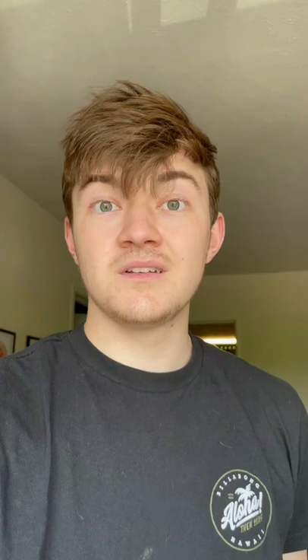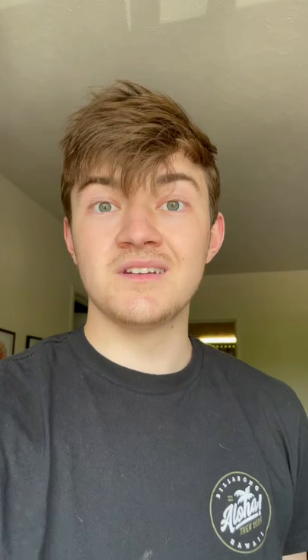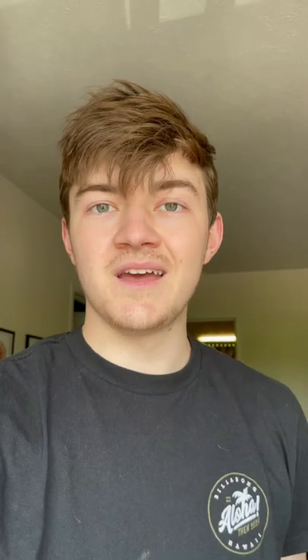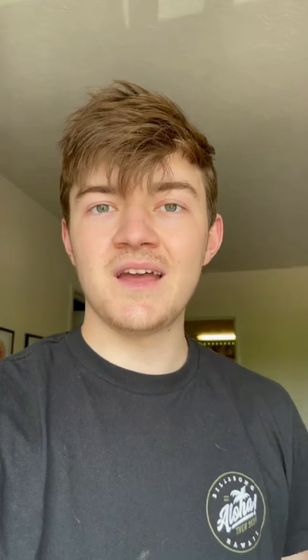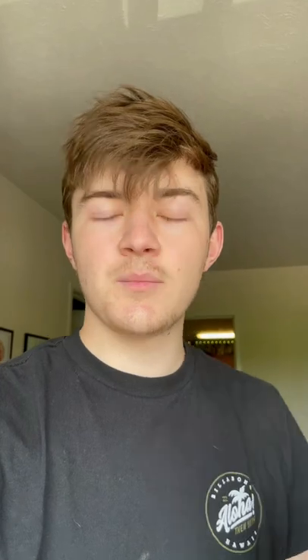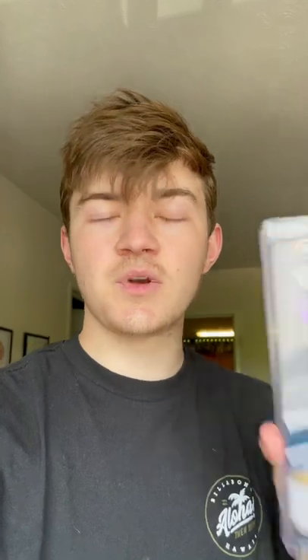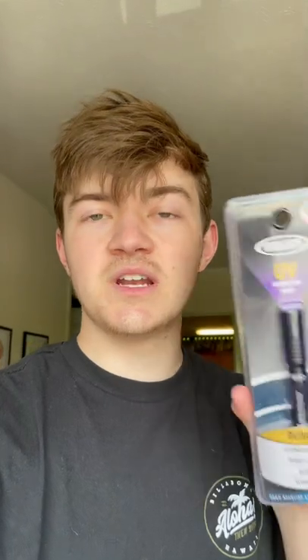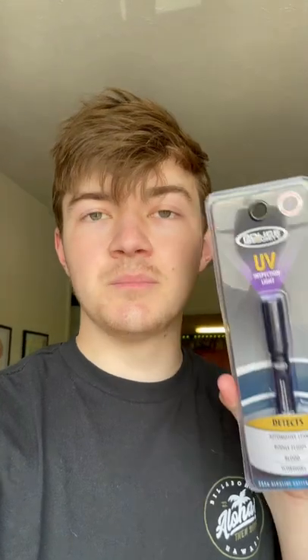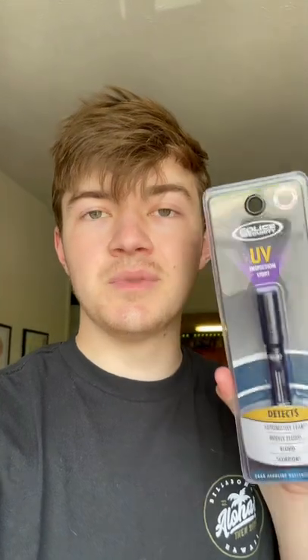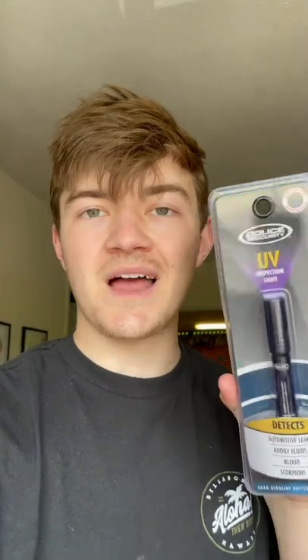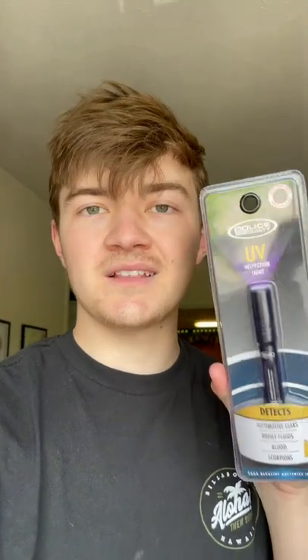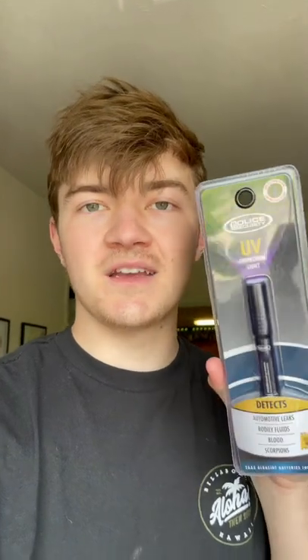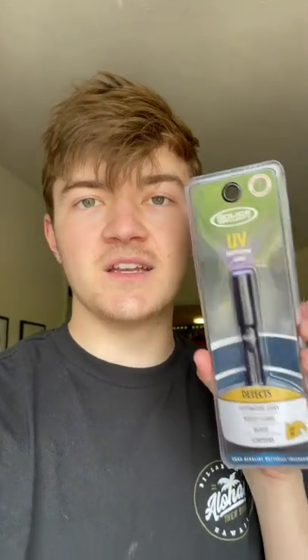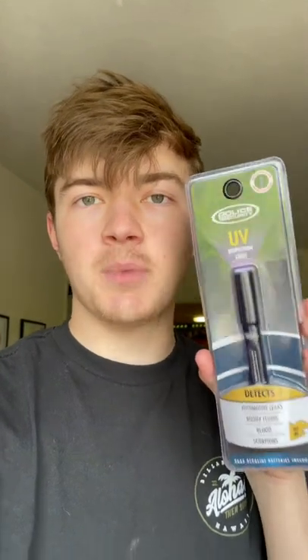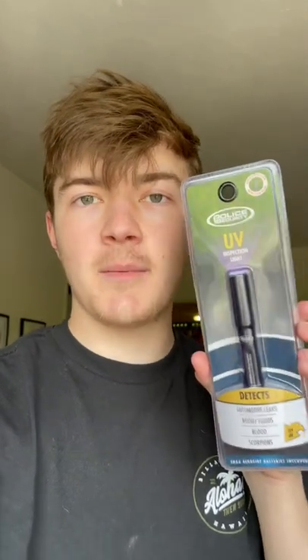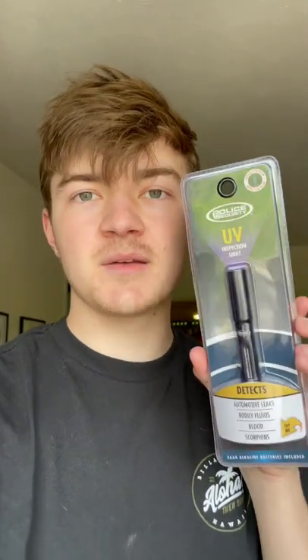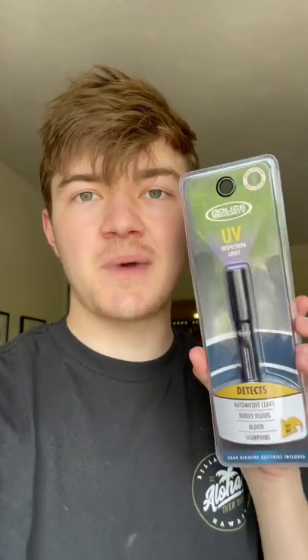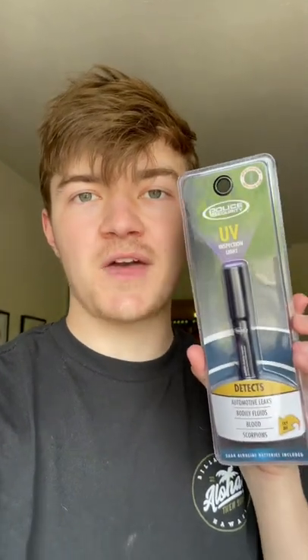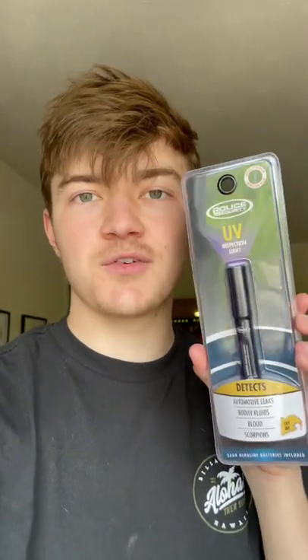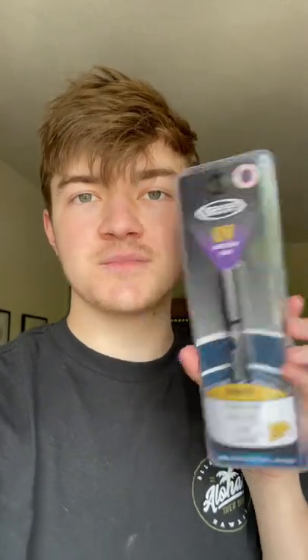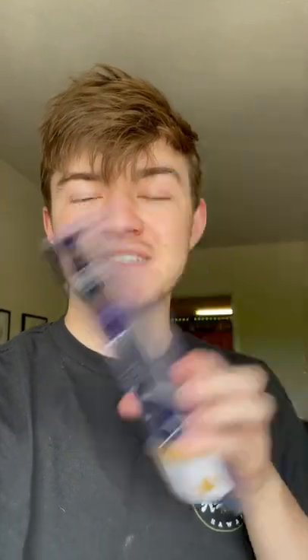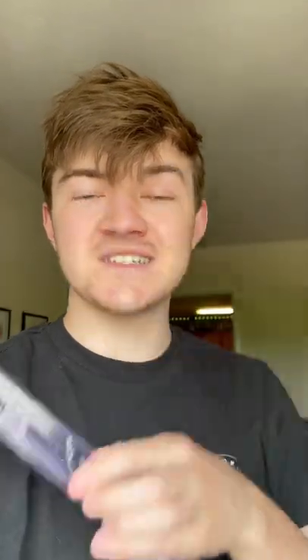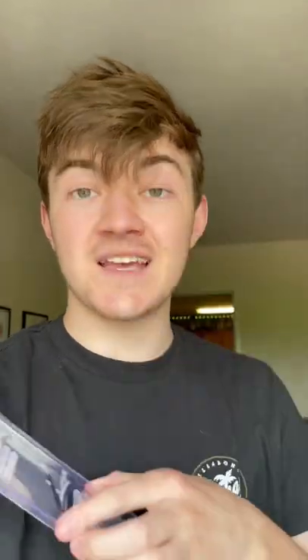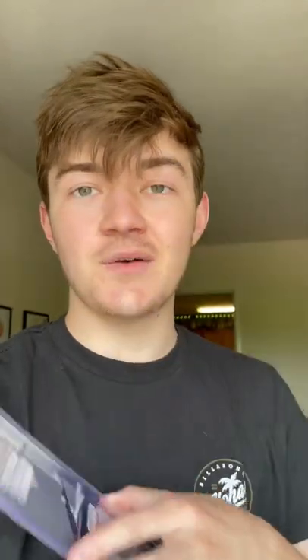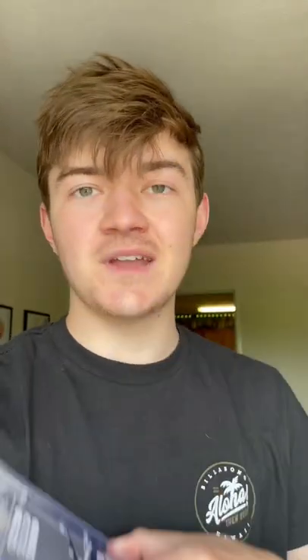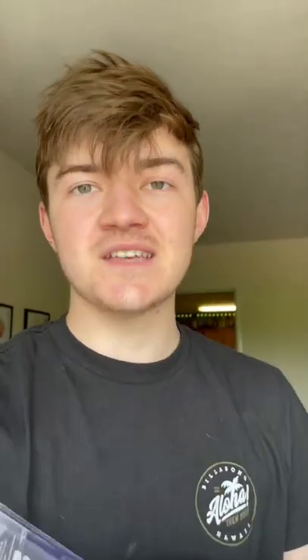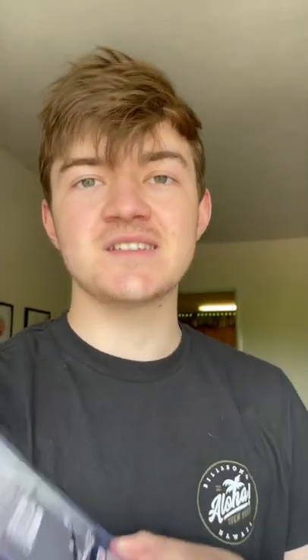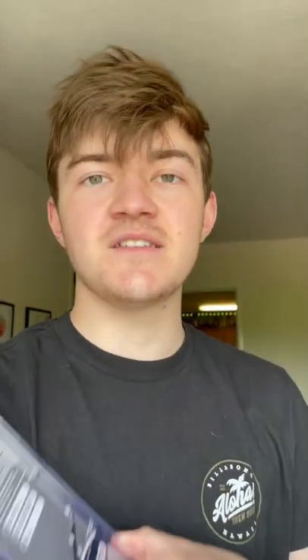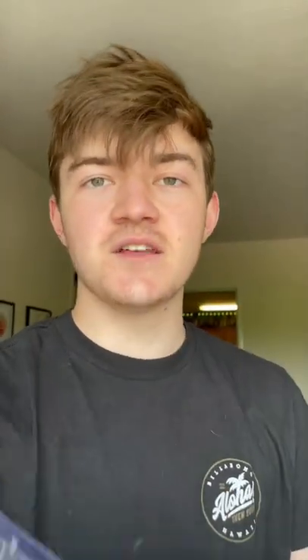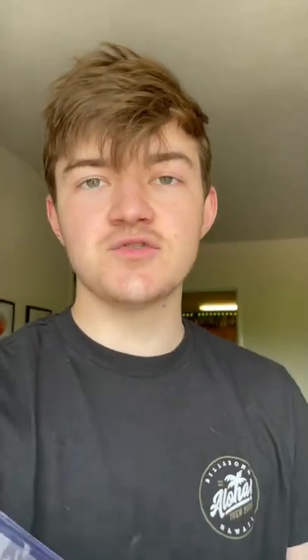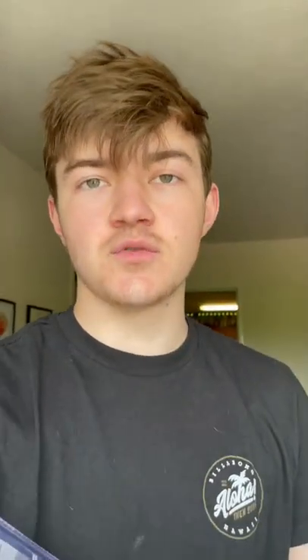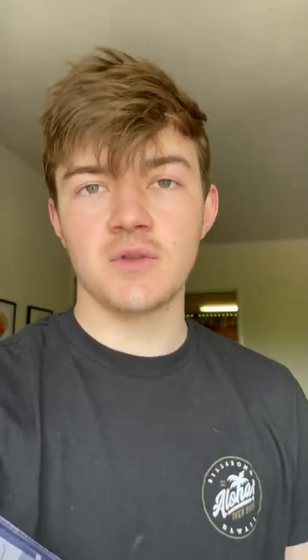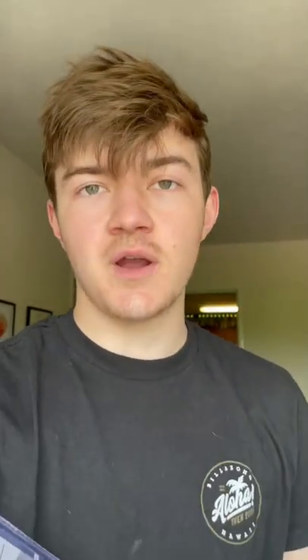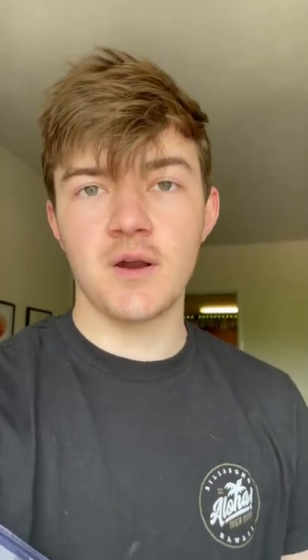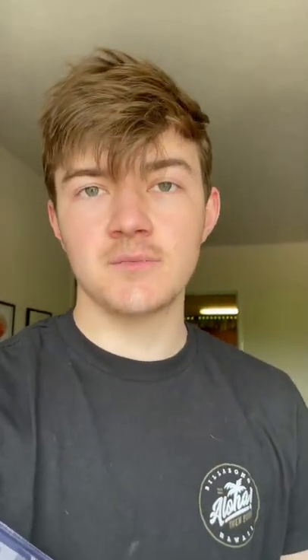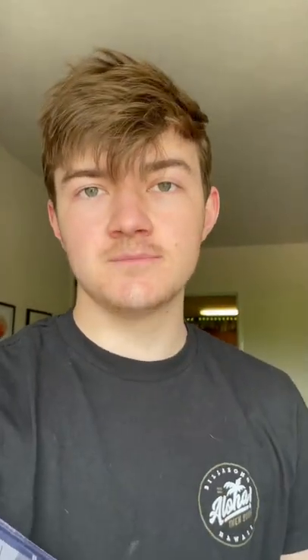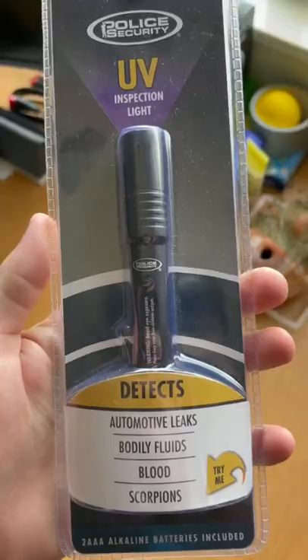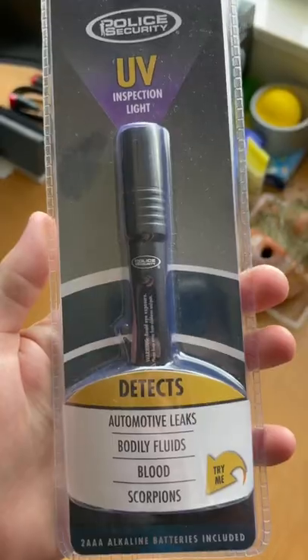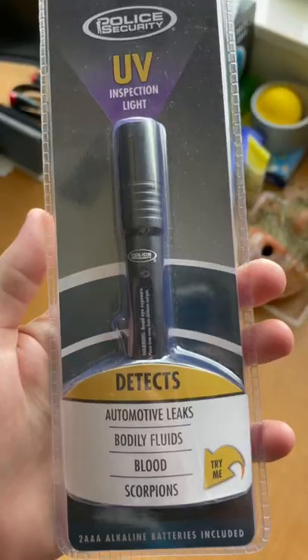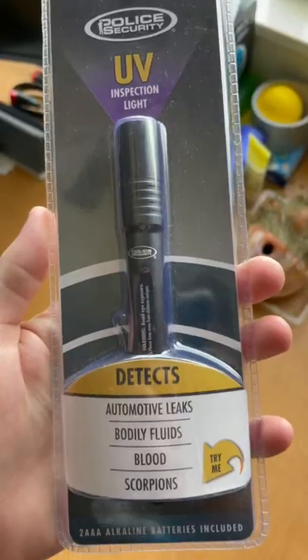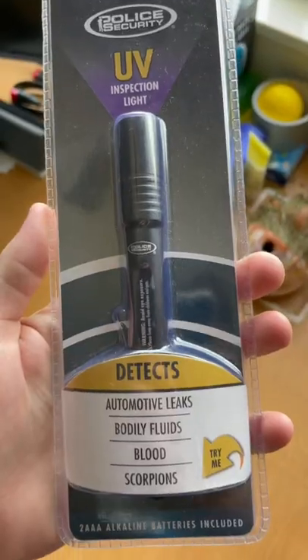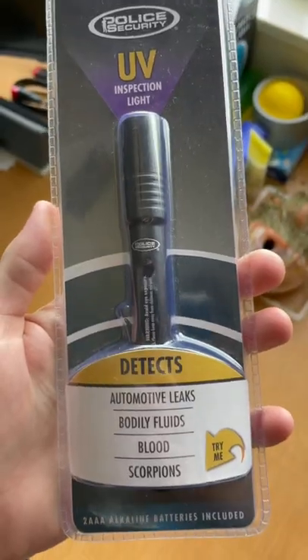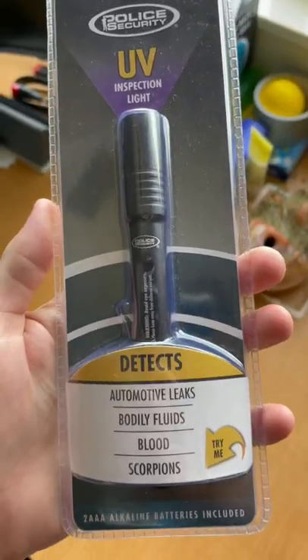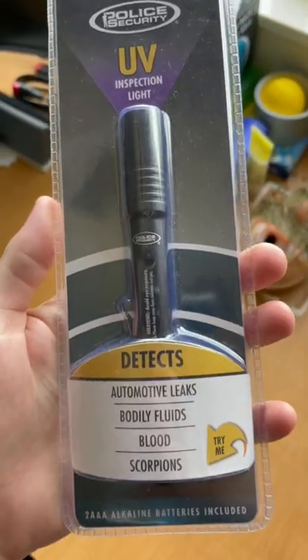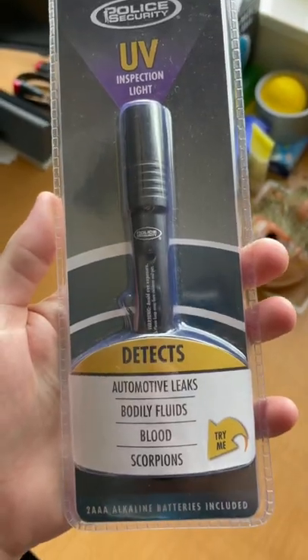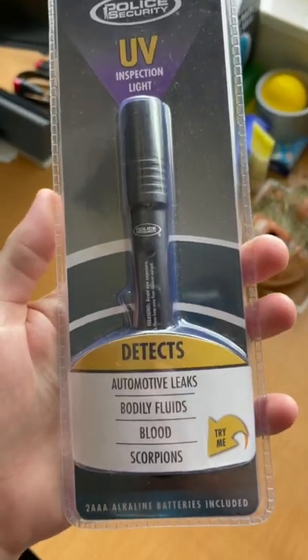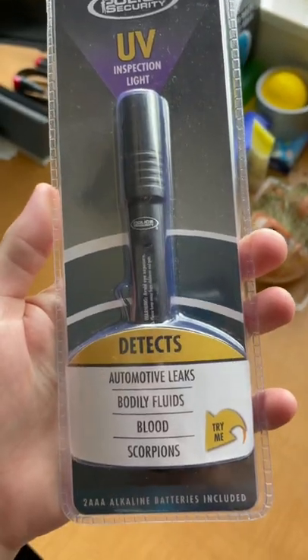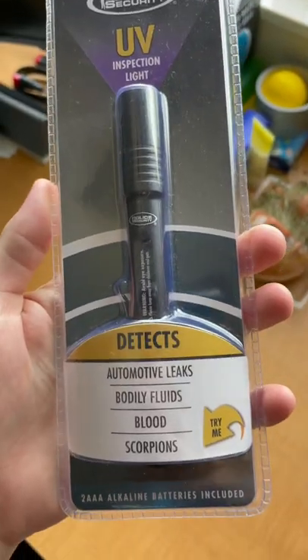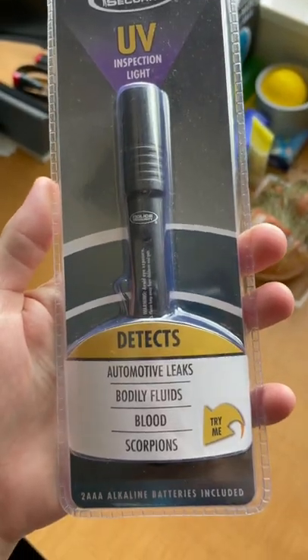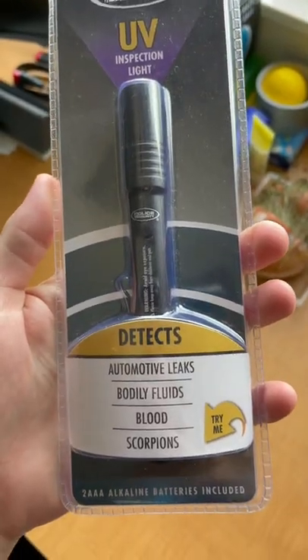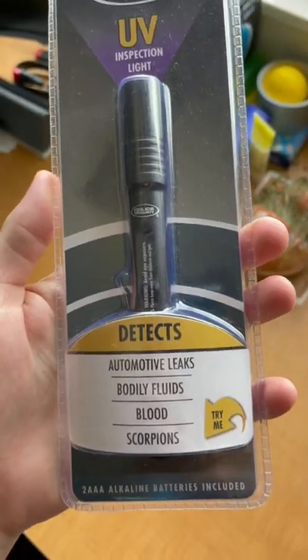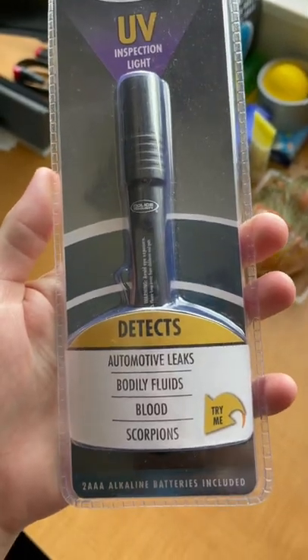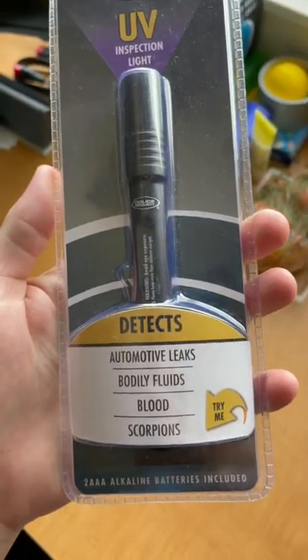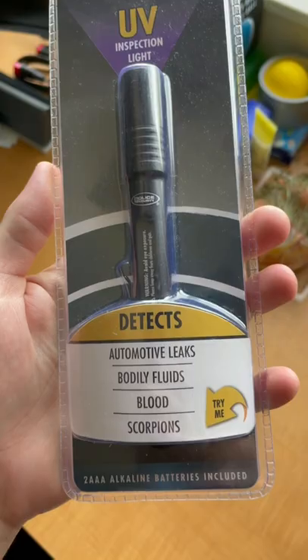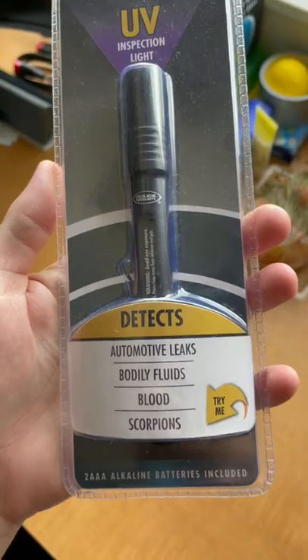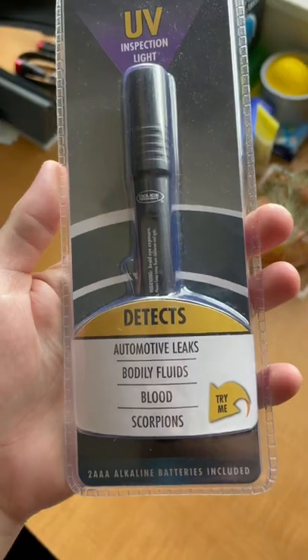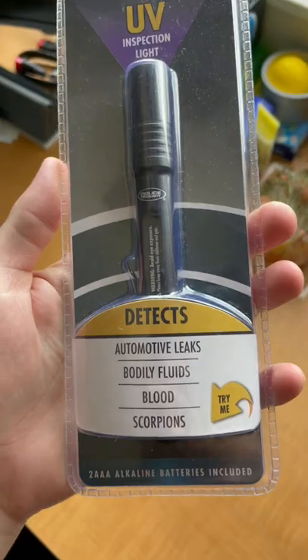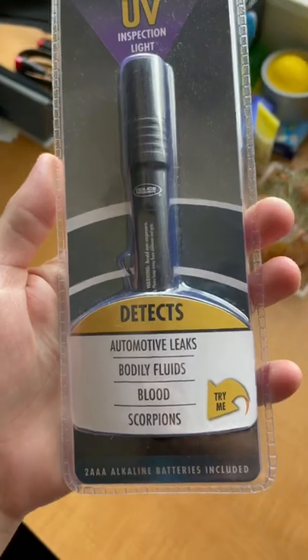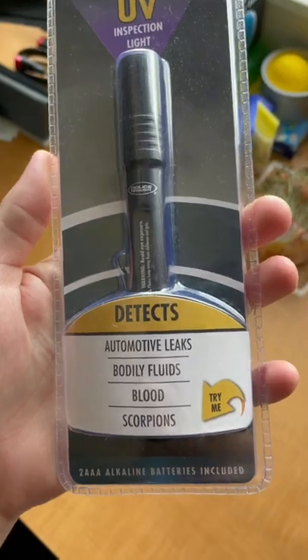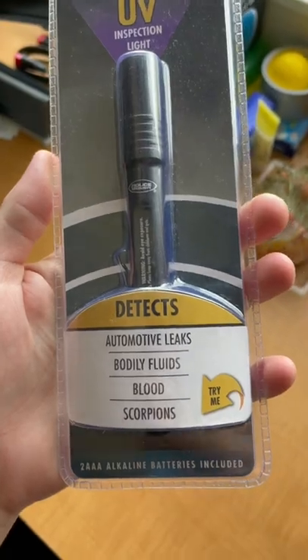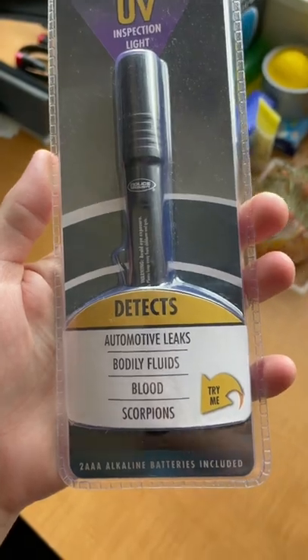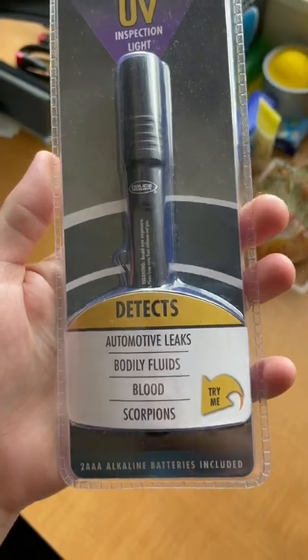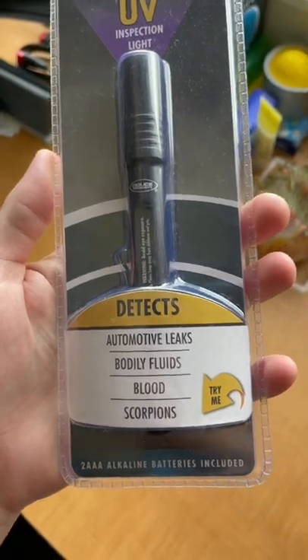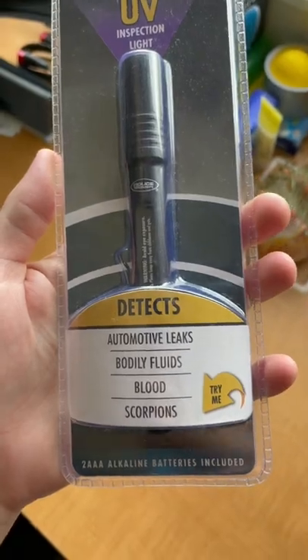Today, I'm bringing a blacklight into public bathrooms to see how nasty they truly are. It tests for automotive leaks, bodily fluids, blood, and scorpions.